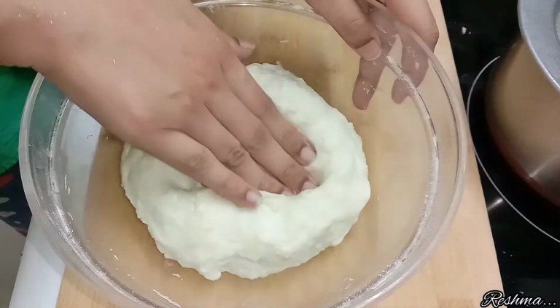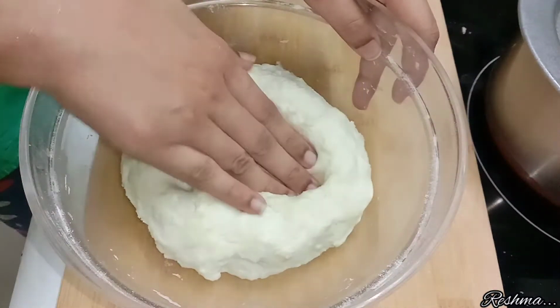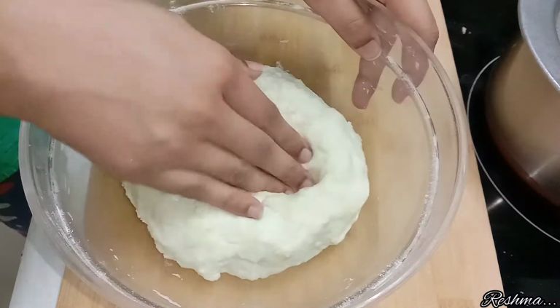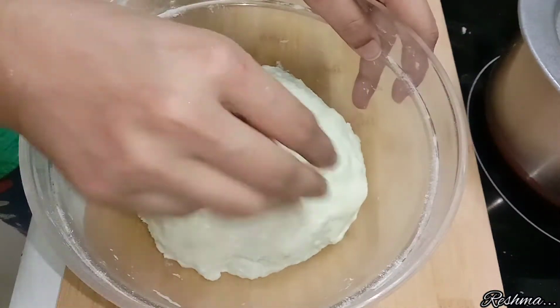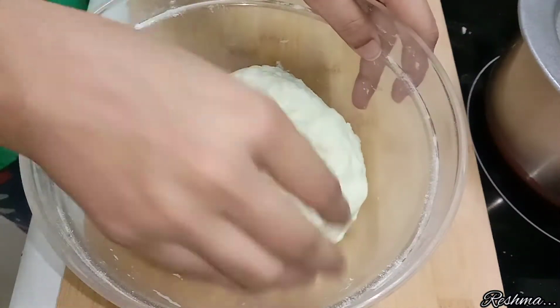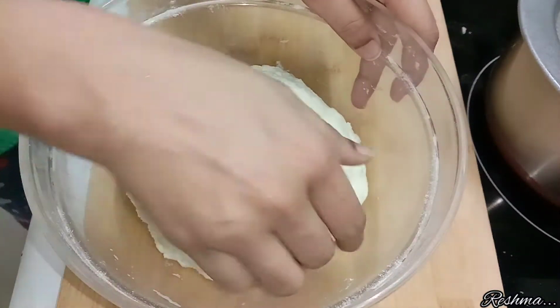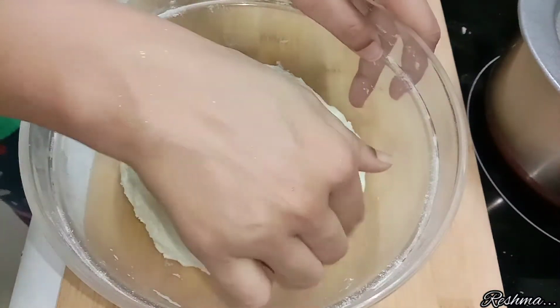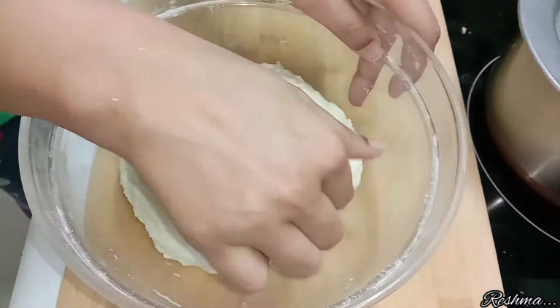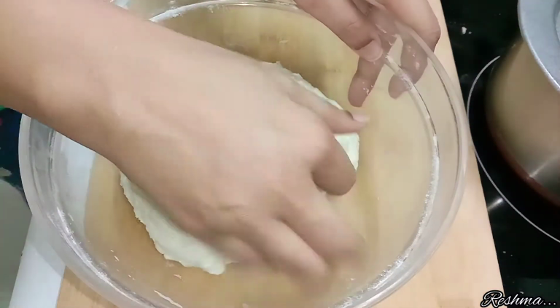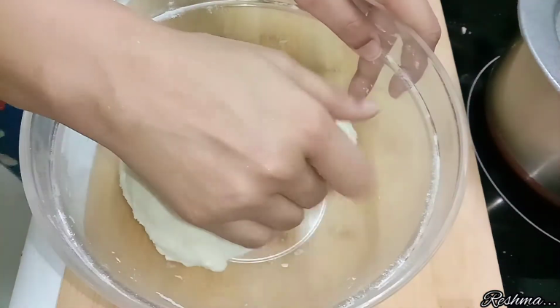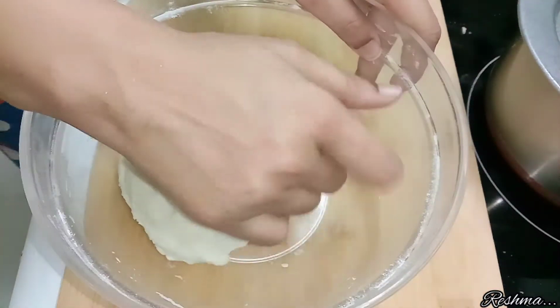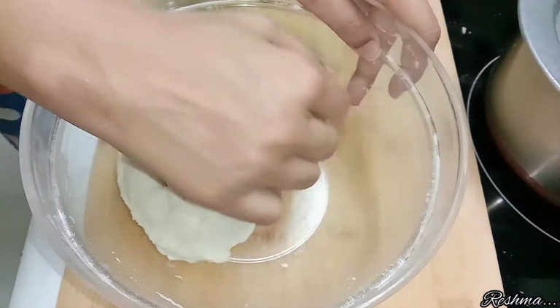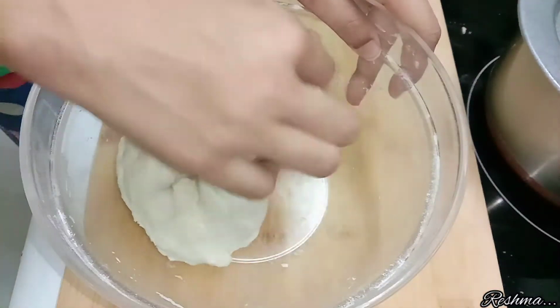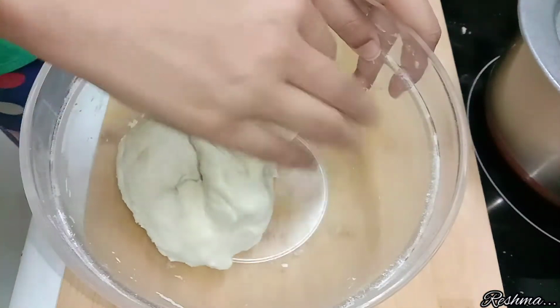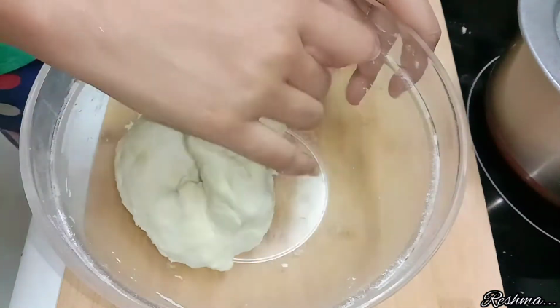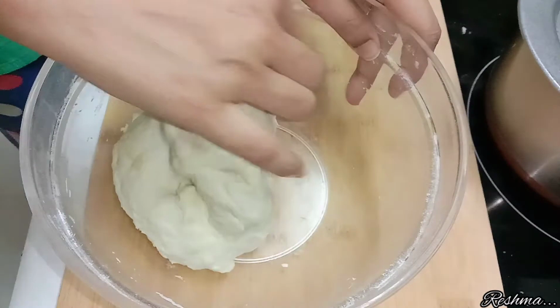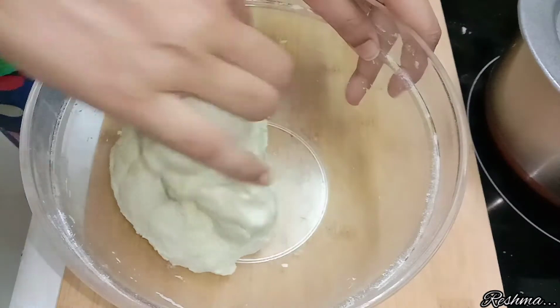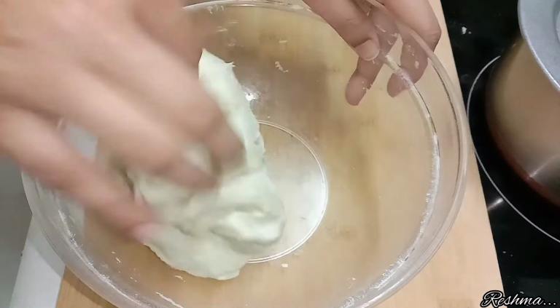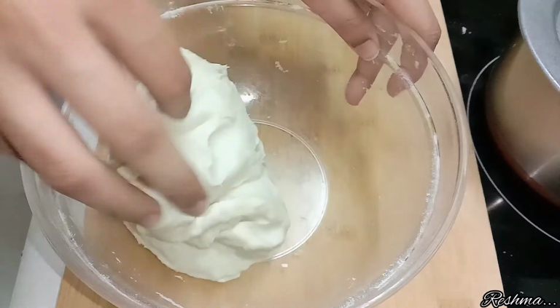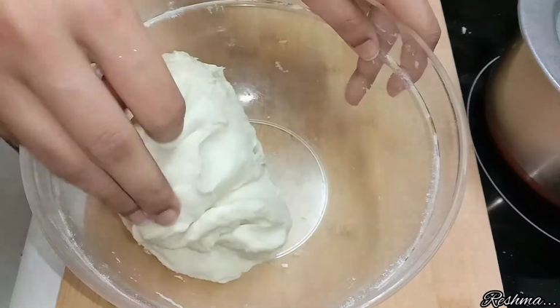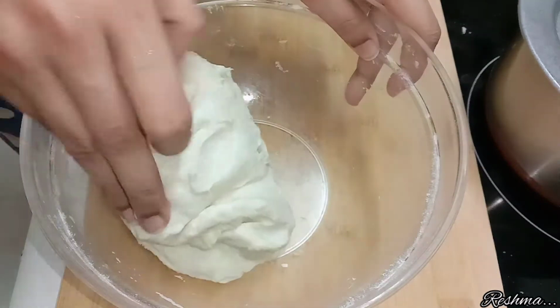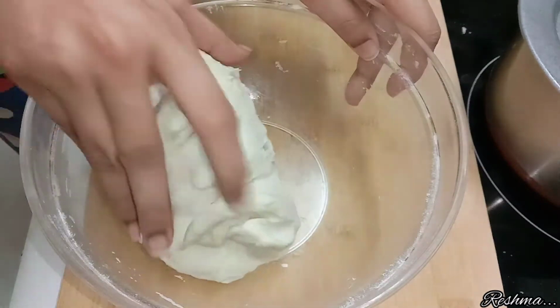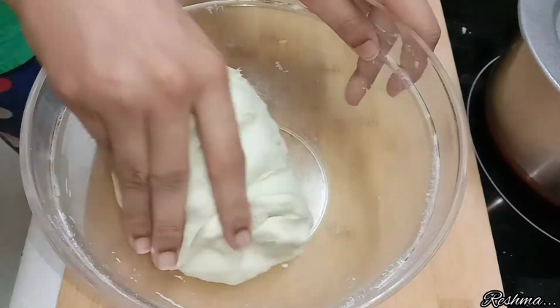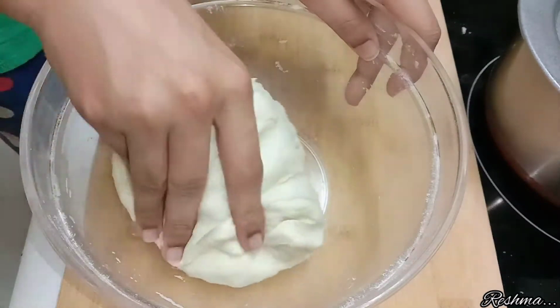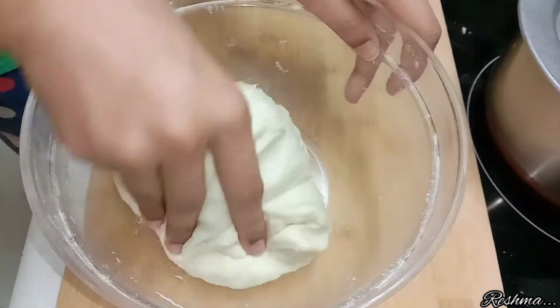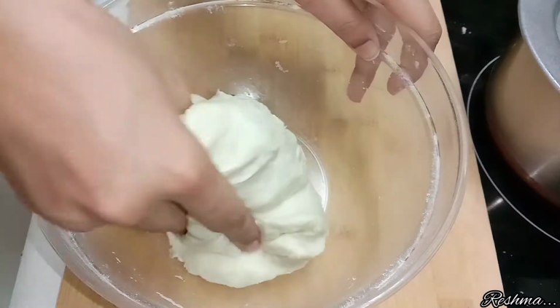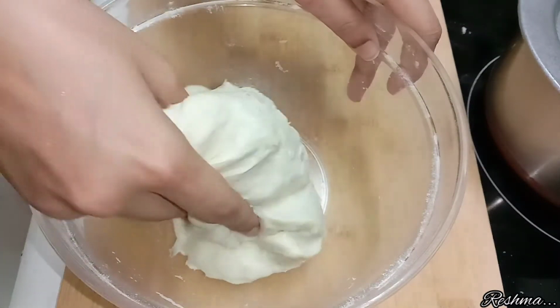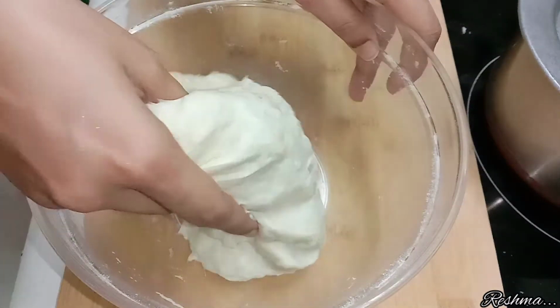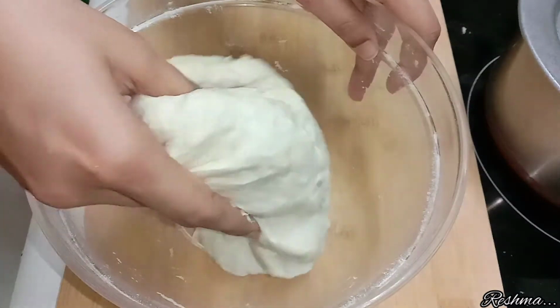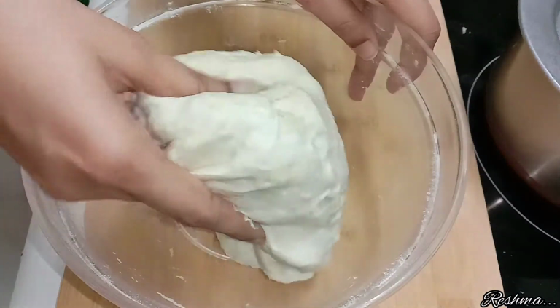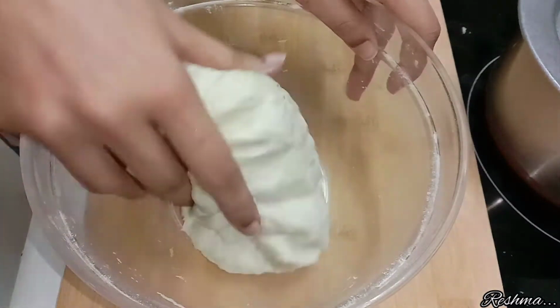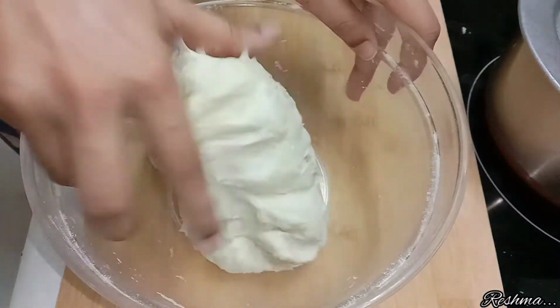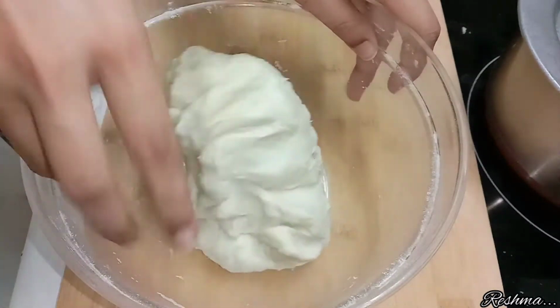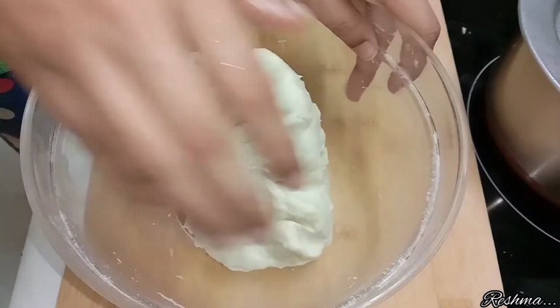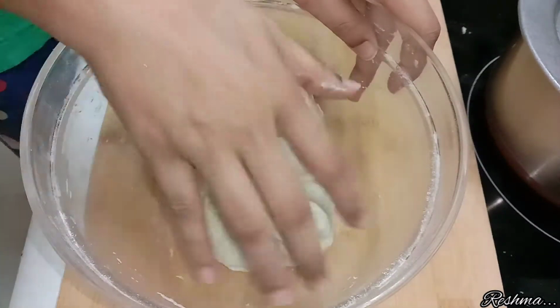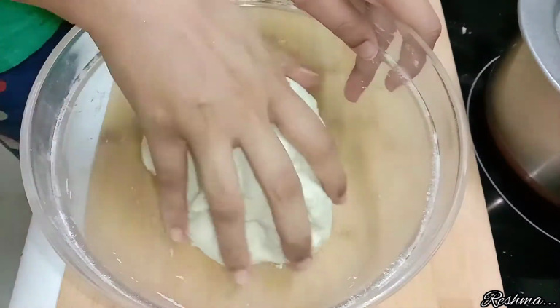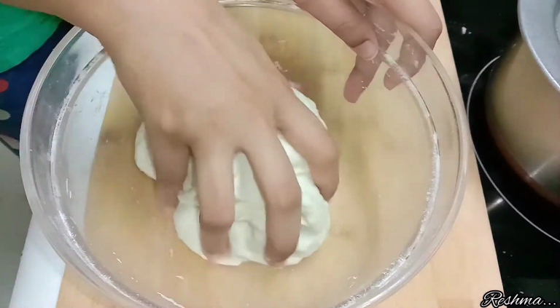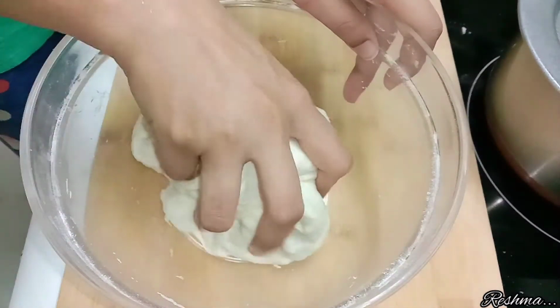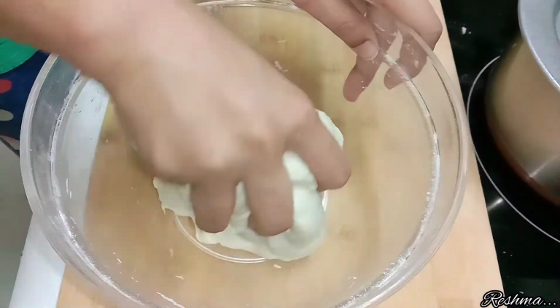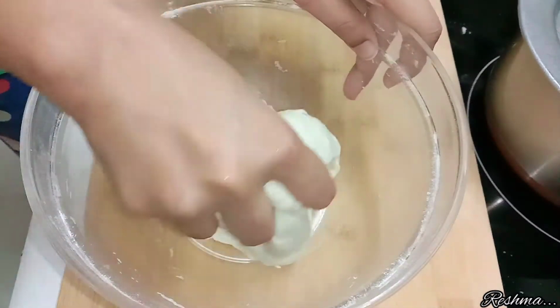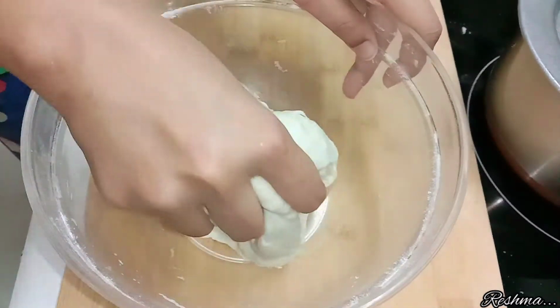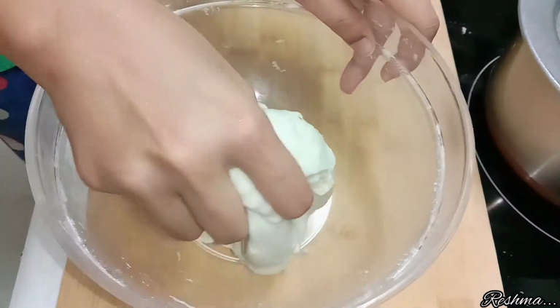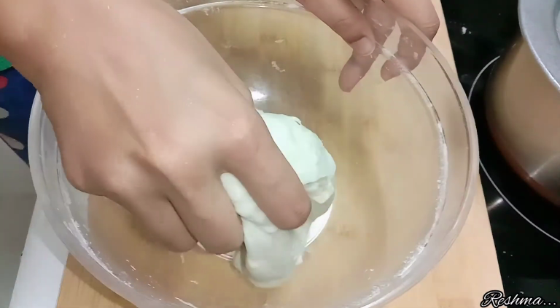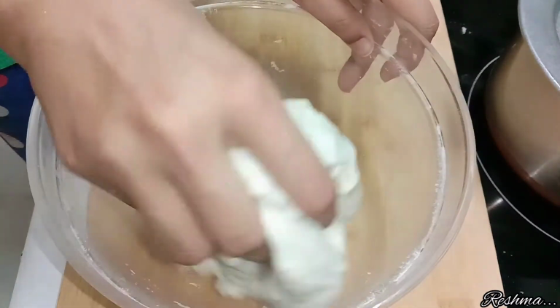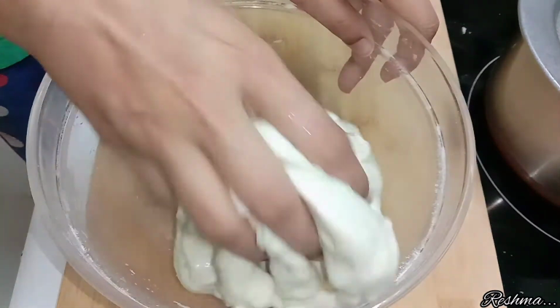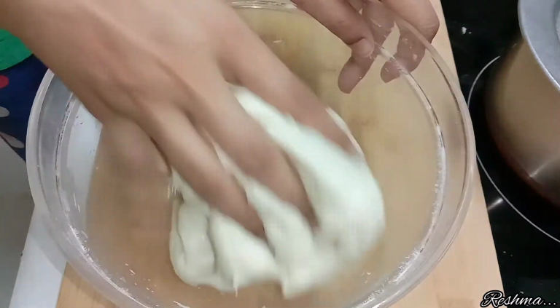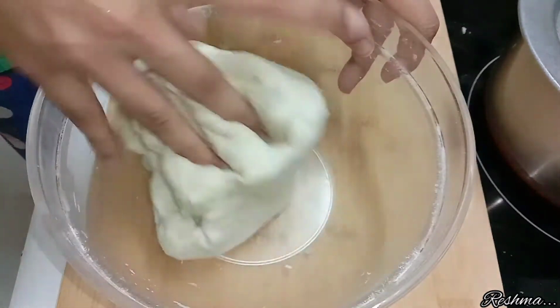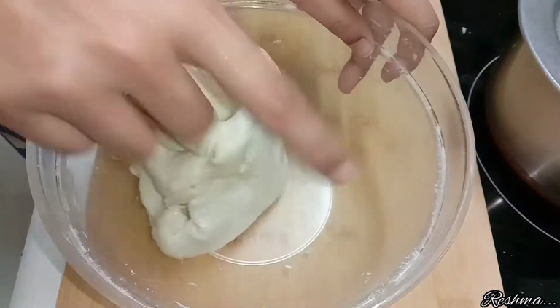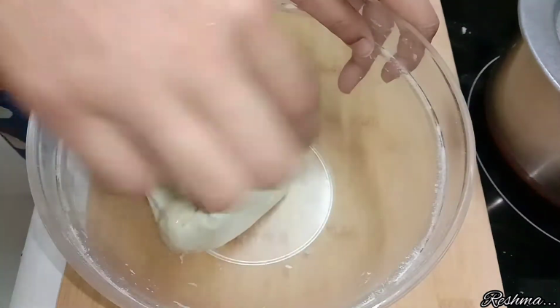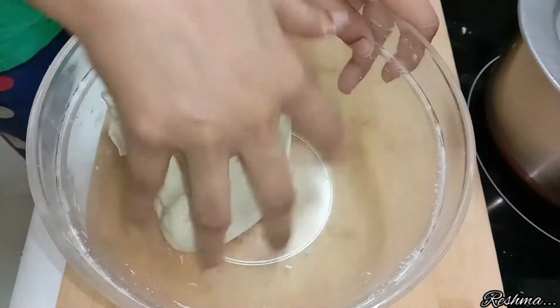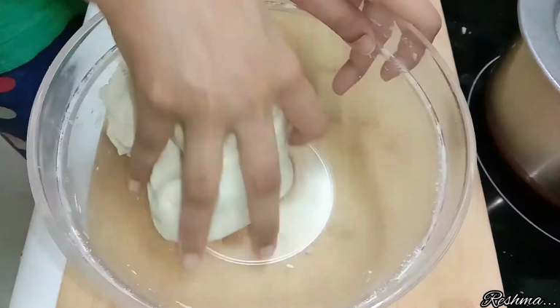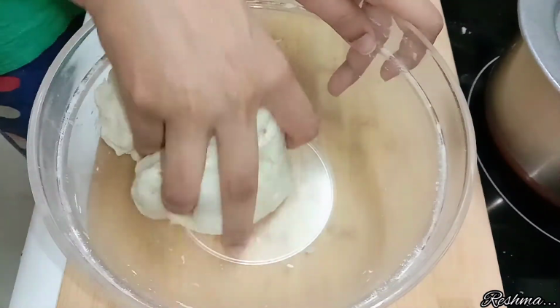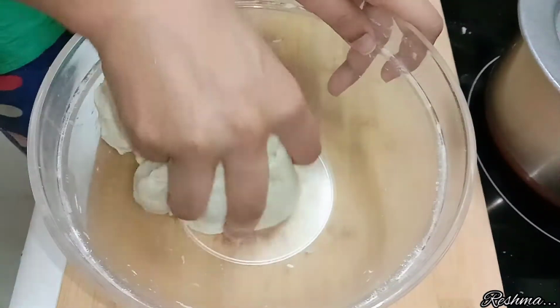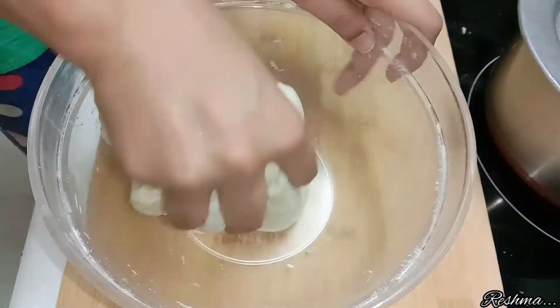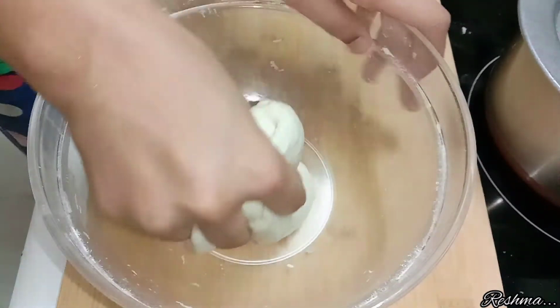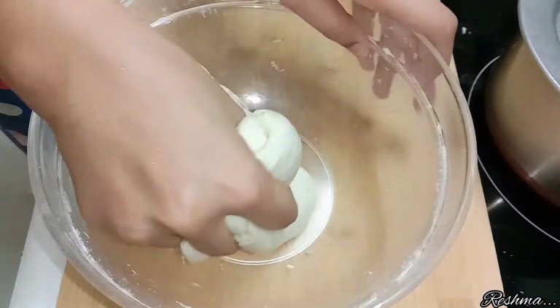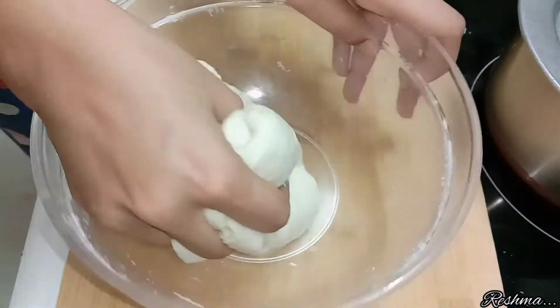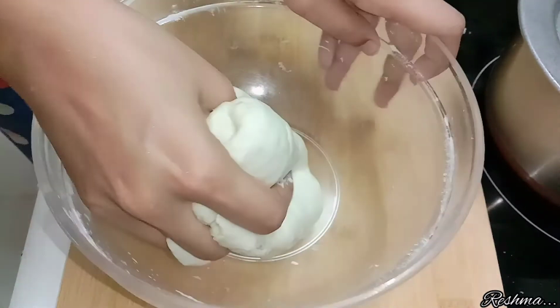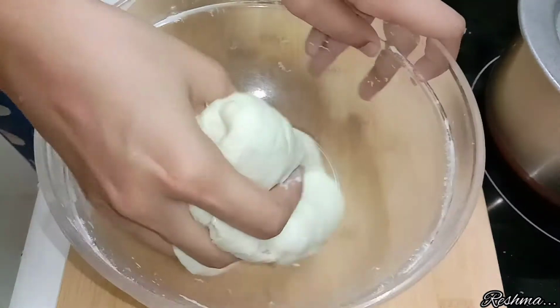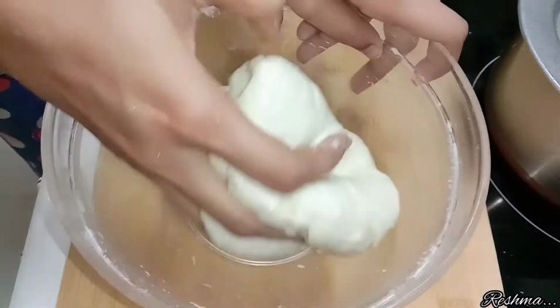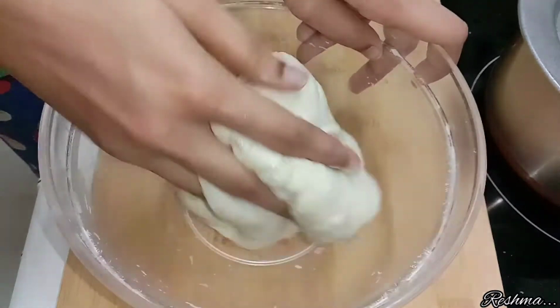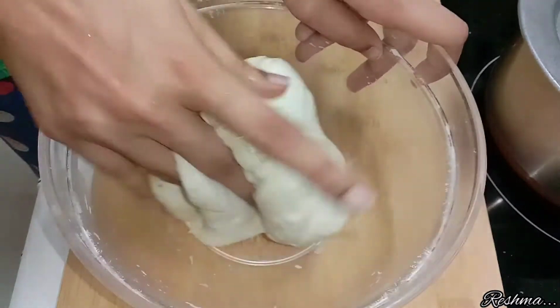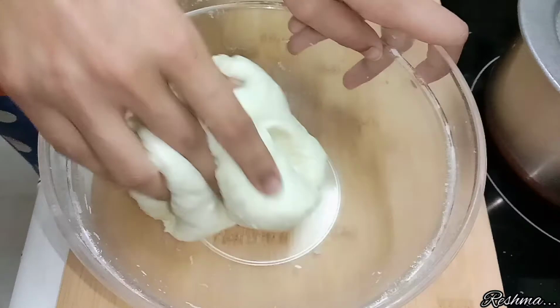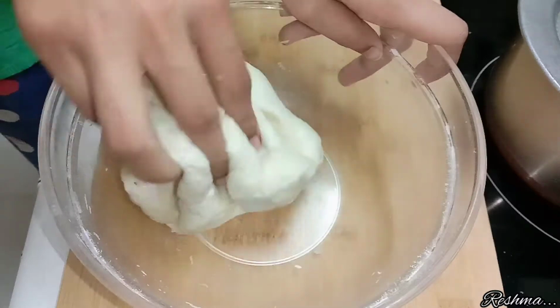Now let's move on to the last step. My dough is now ready — it is really very soft. Knead the dough and divide it into equal portions and make a ball out of each.